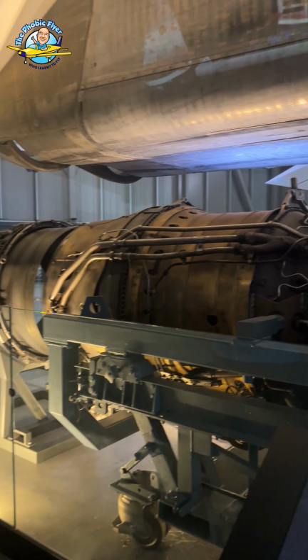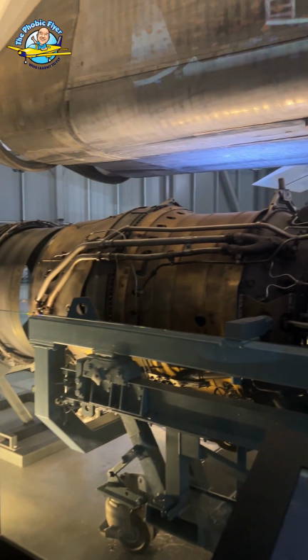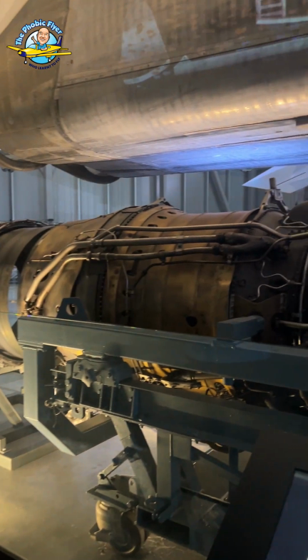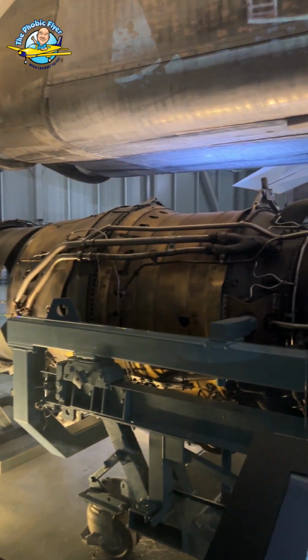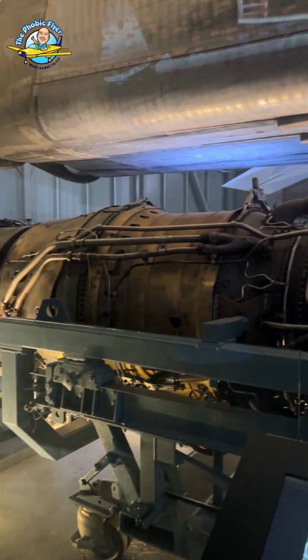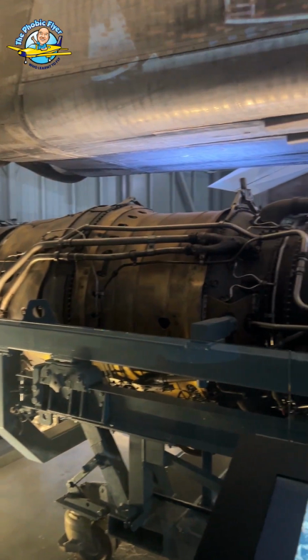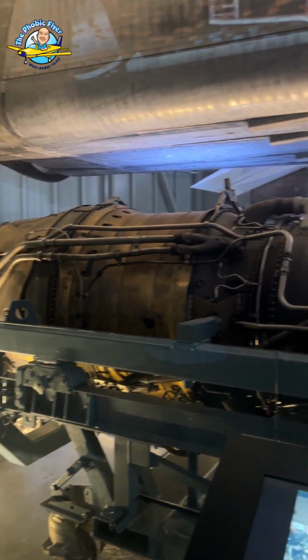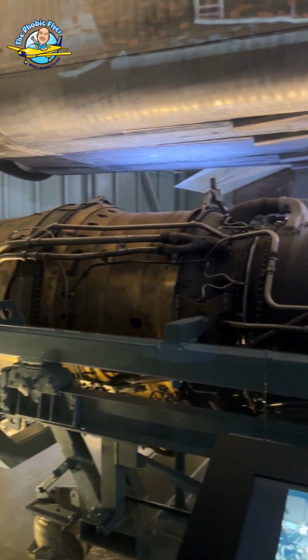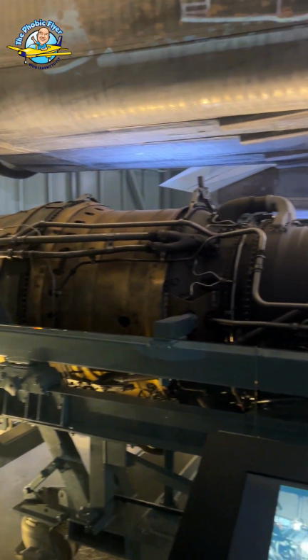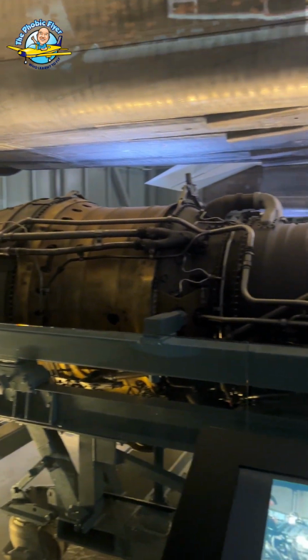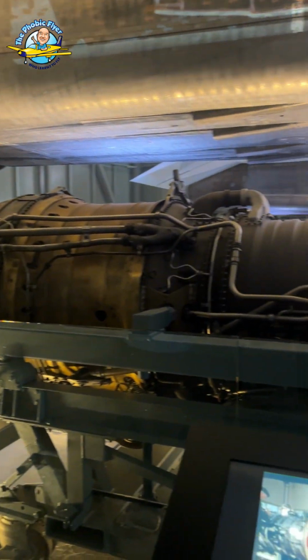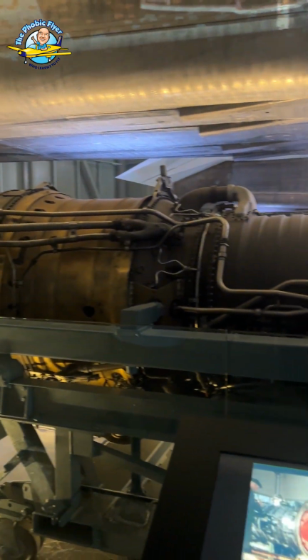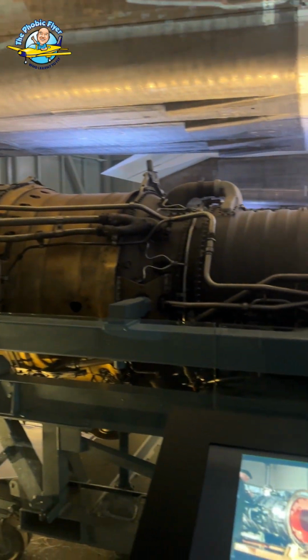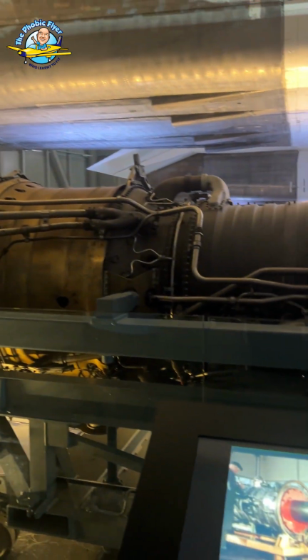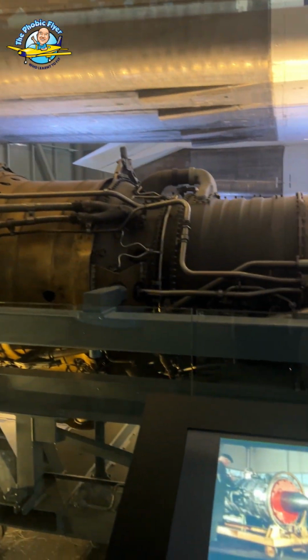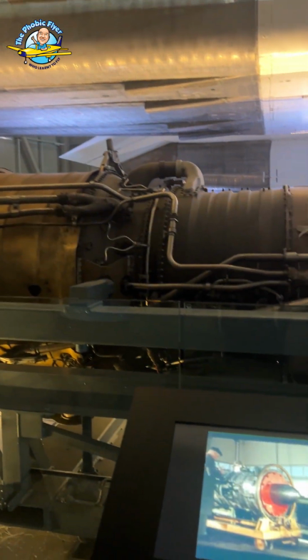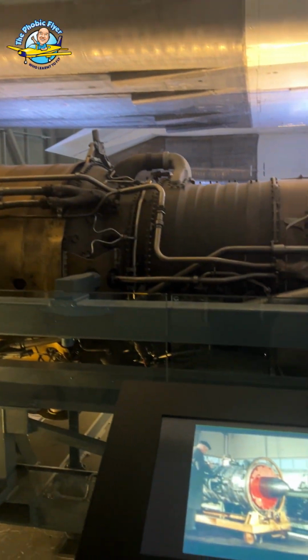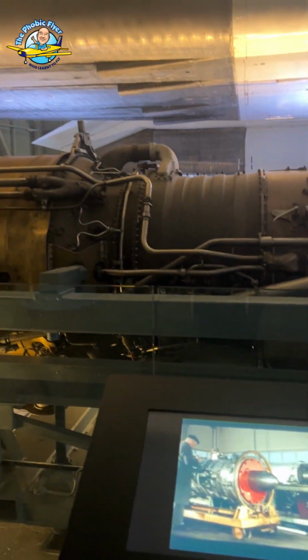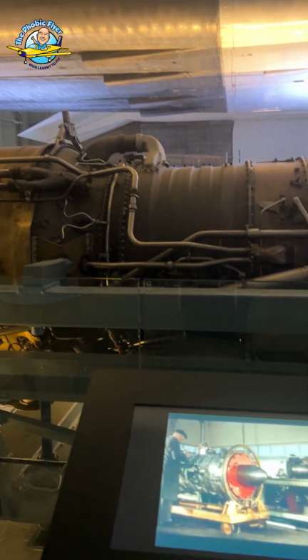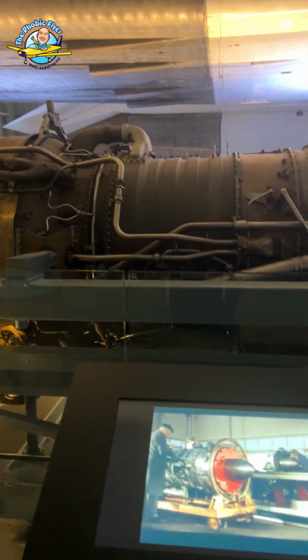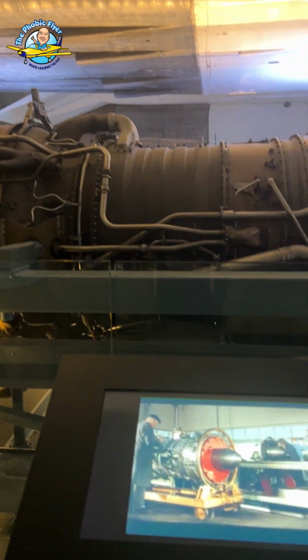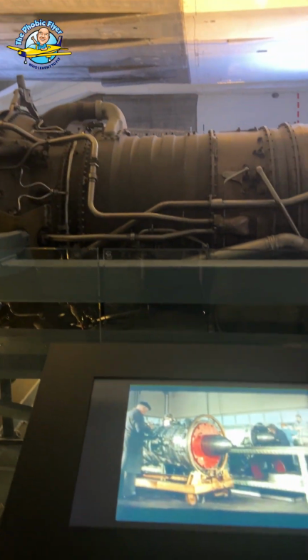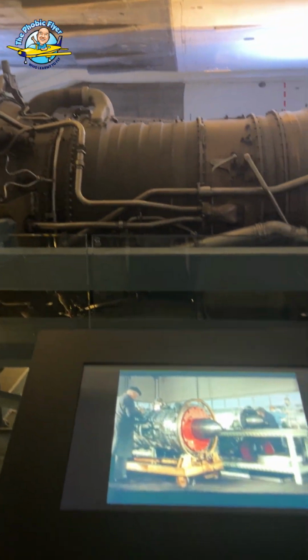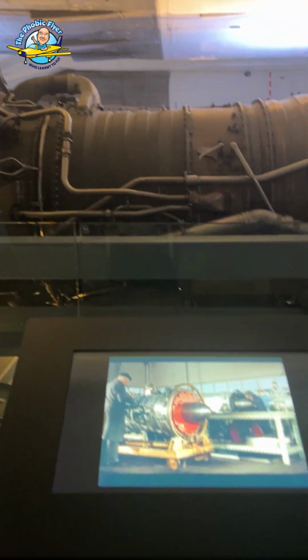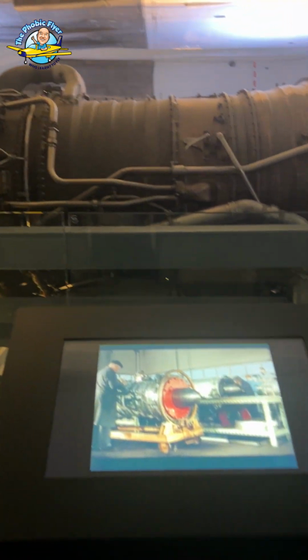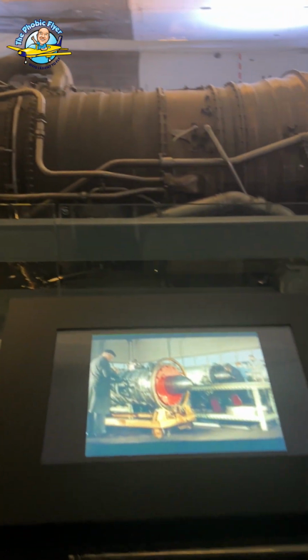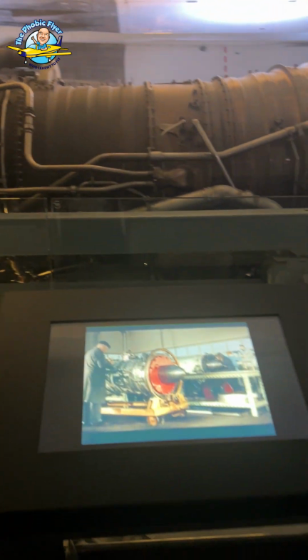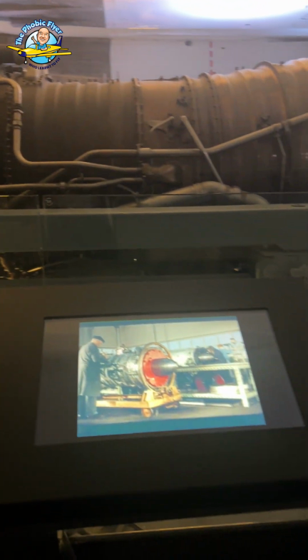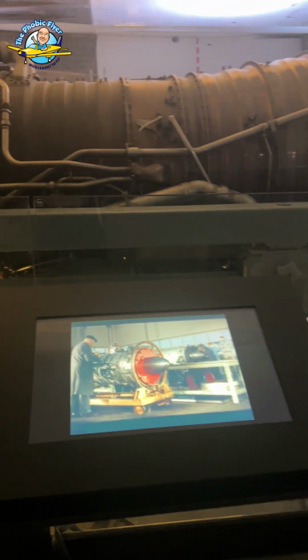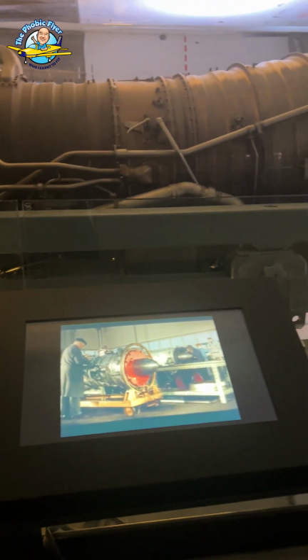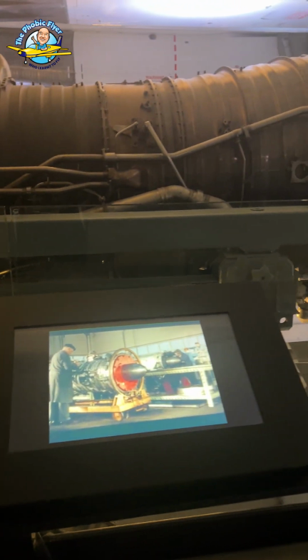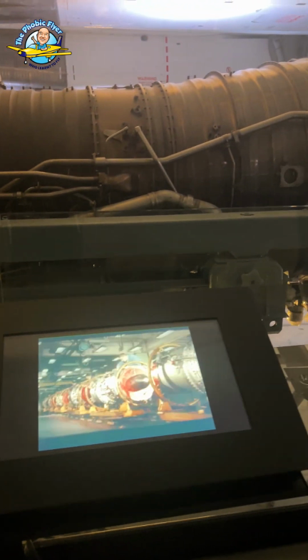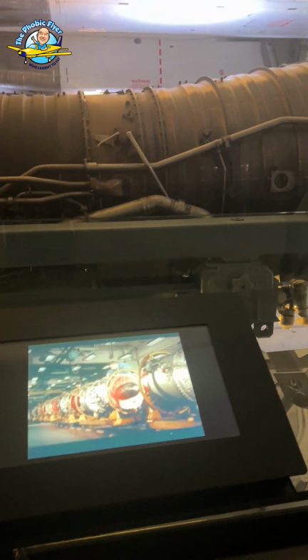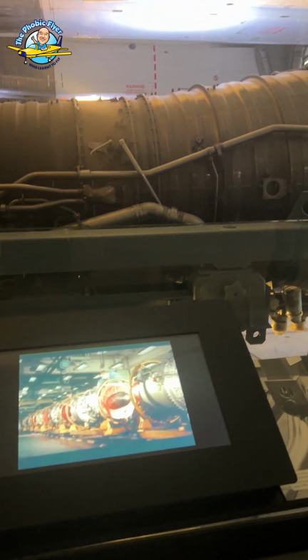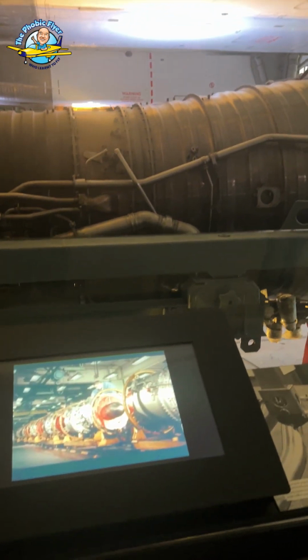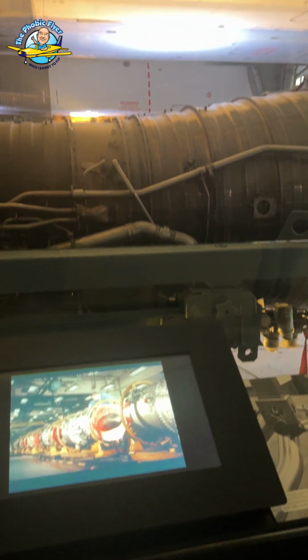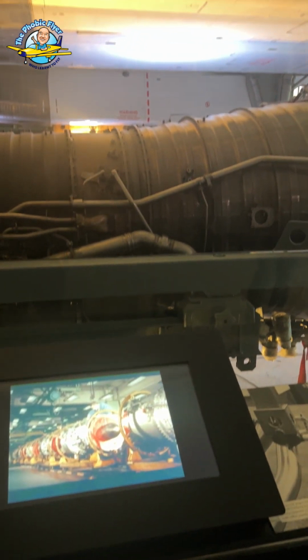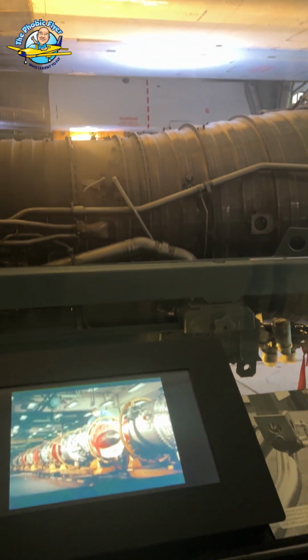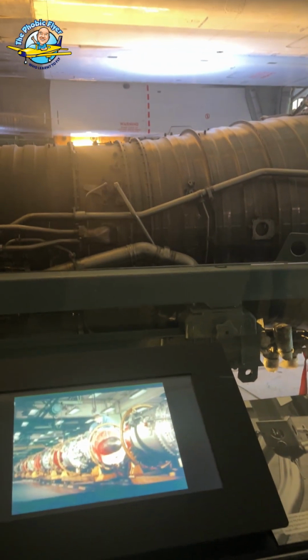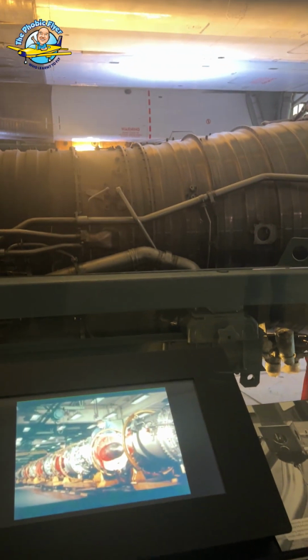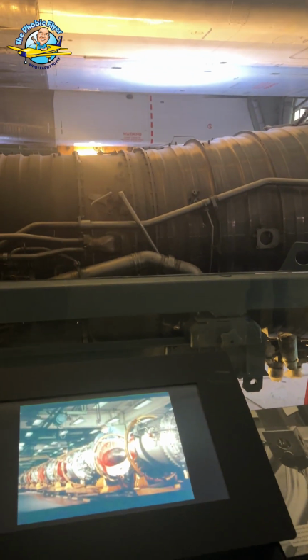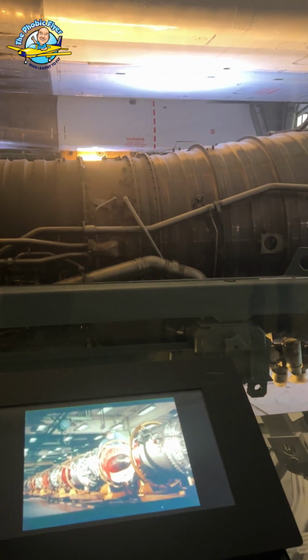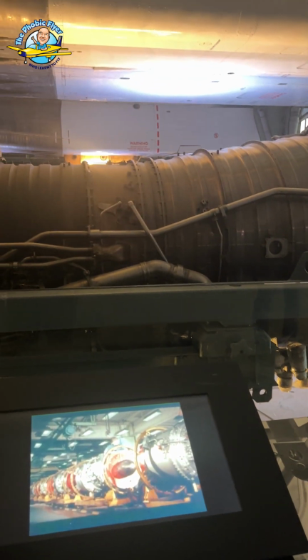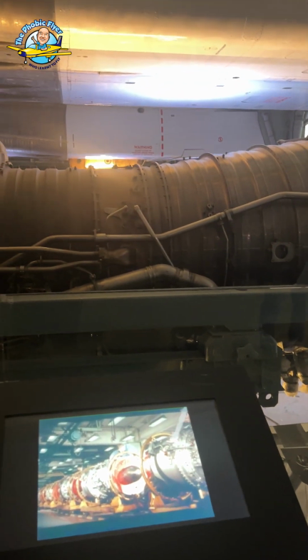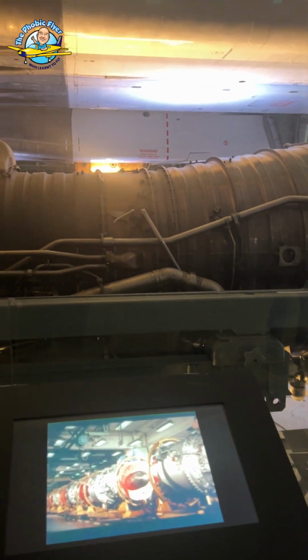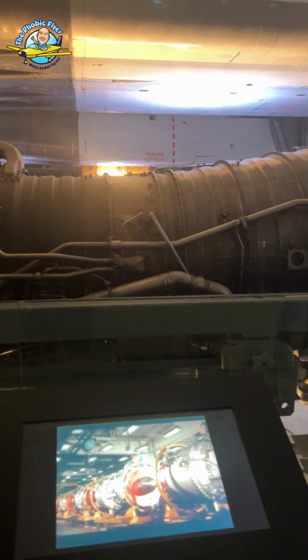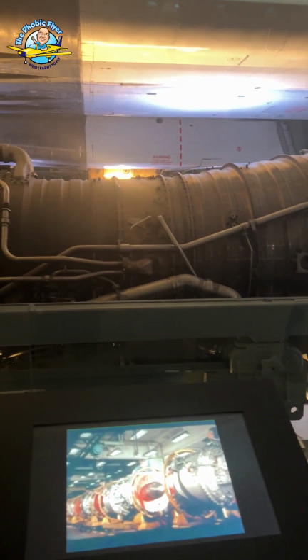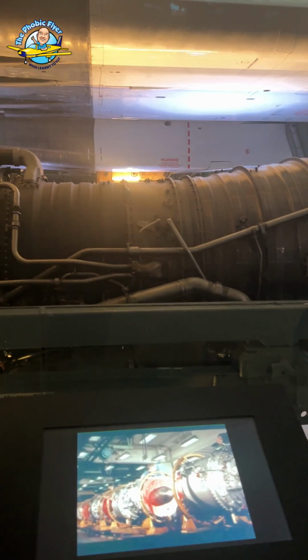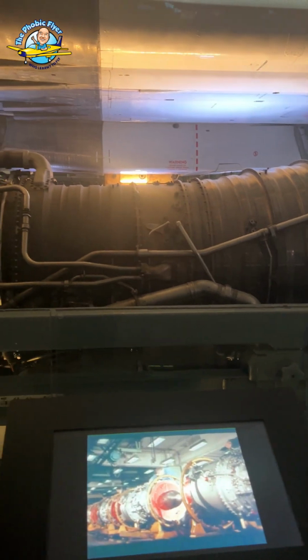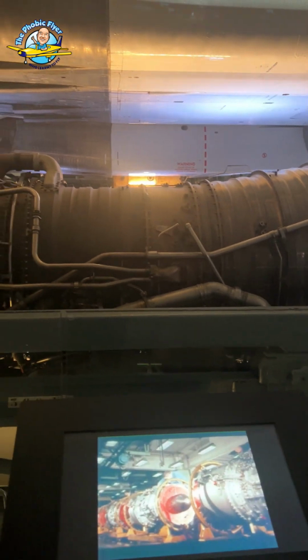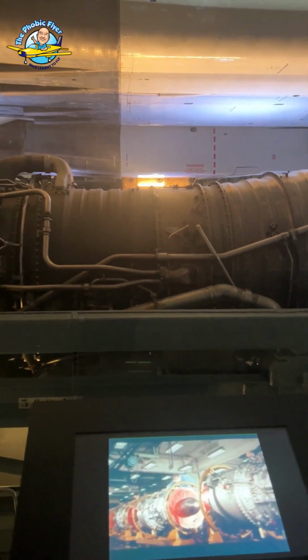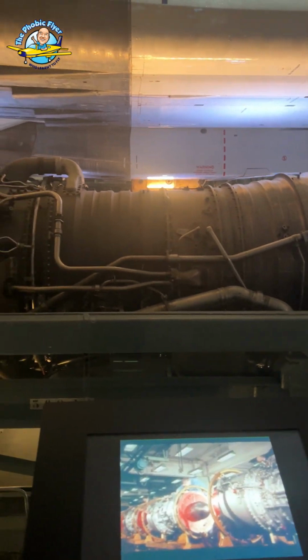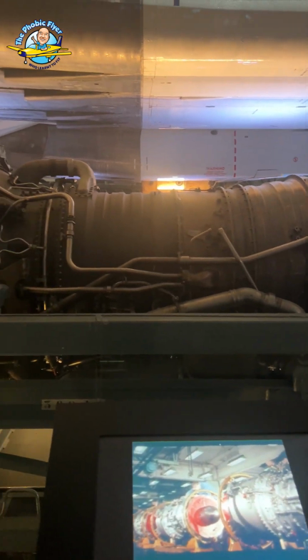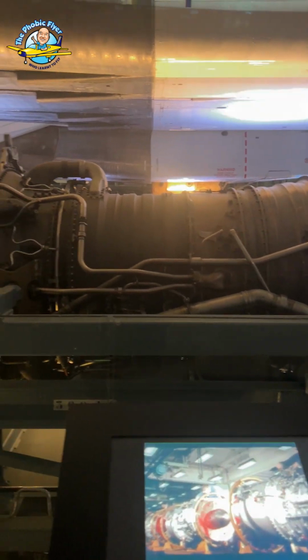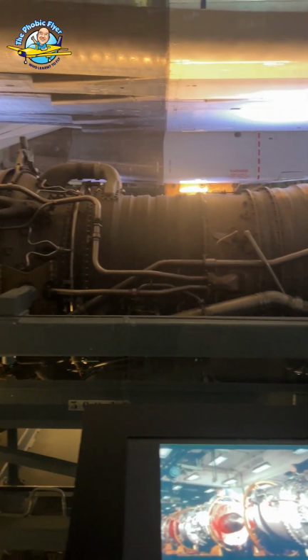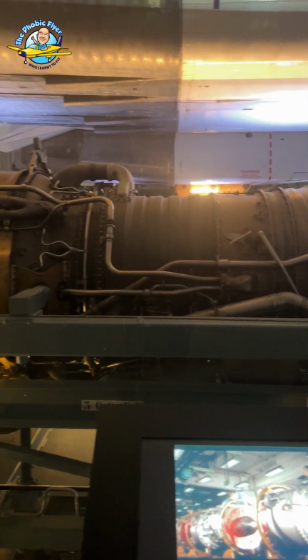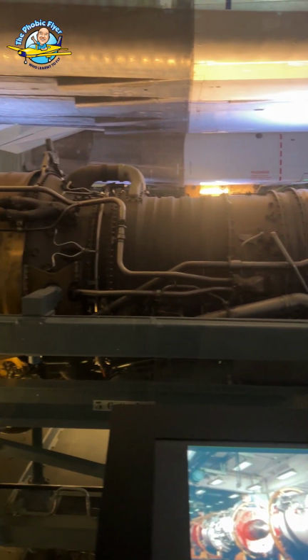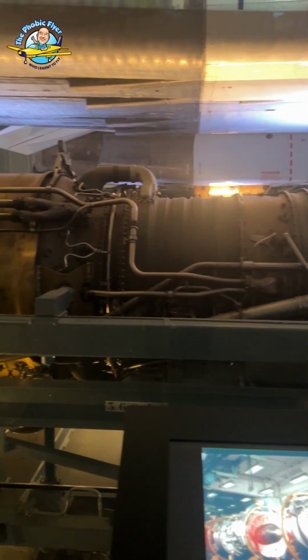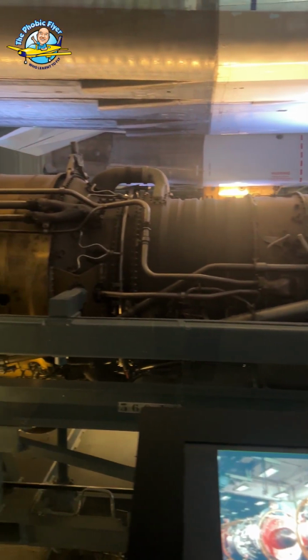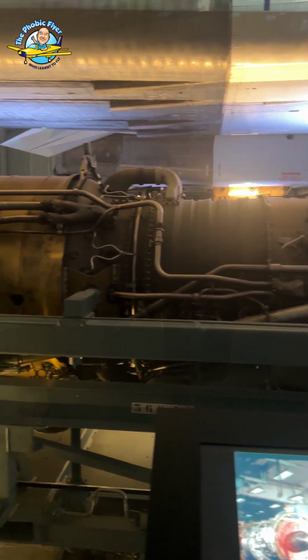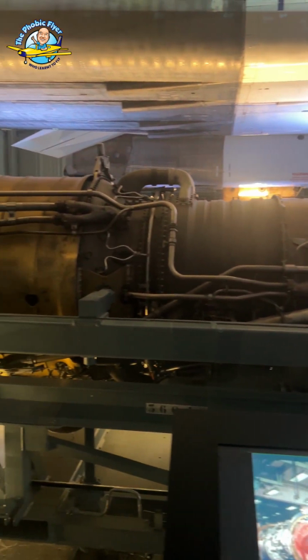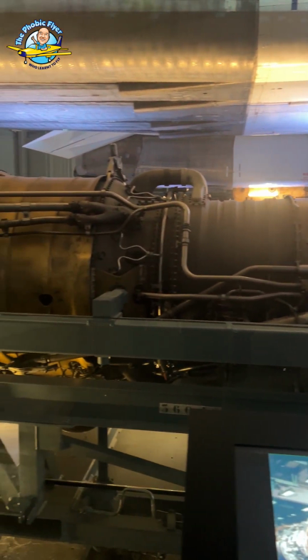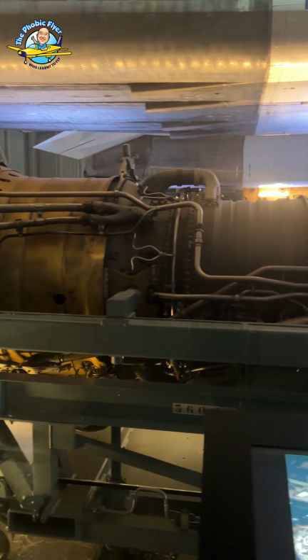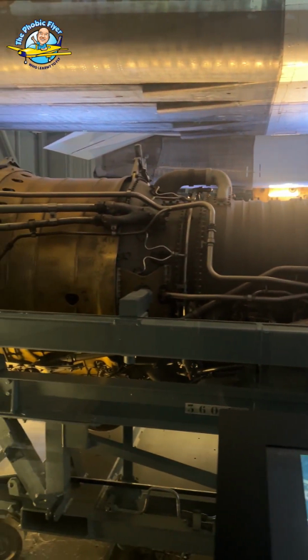It's the same engine as on the Vulcan, but developed to give at least twice the power of the Vulcan engine.